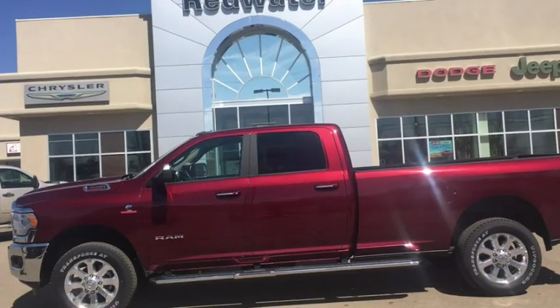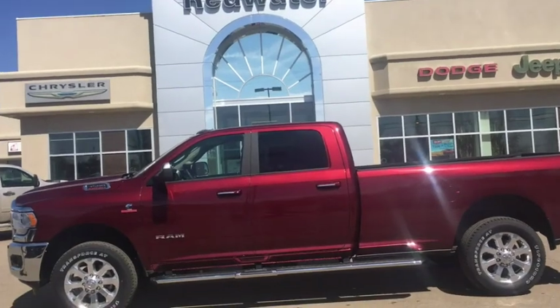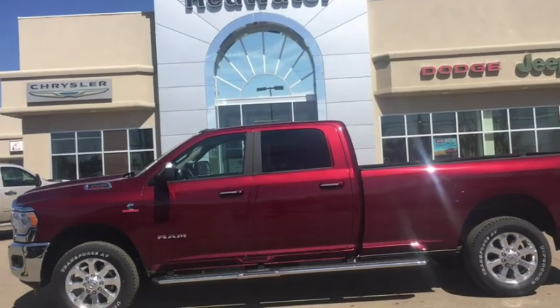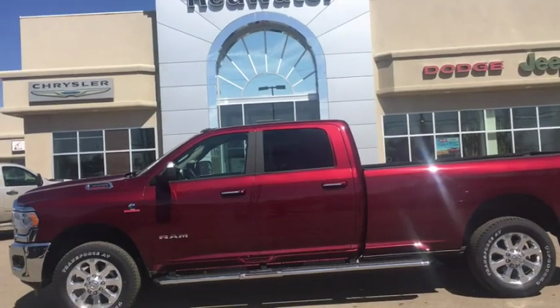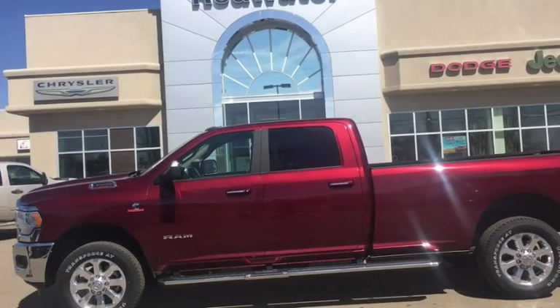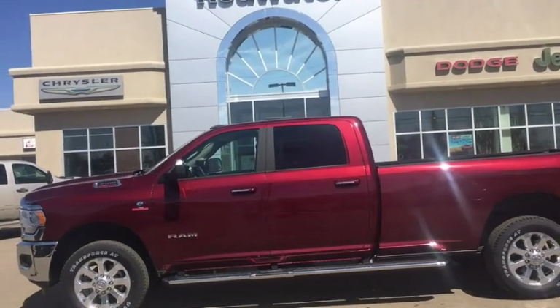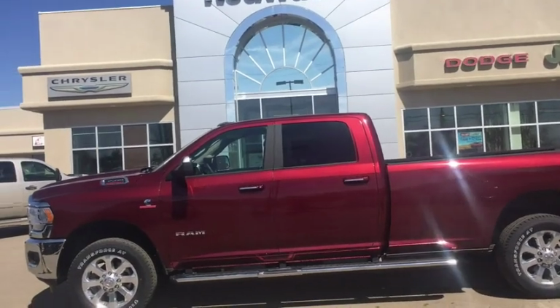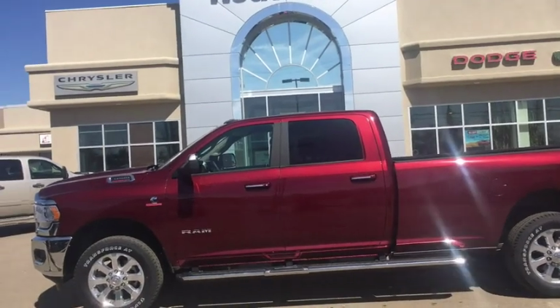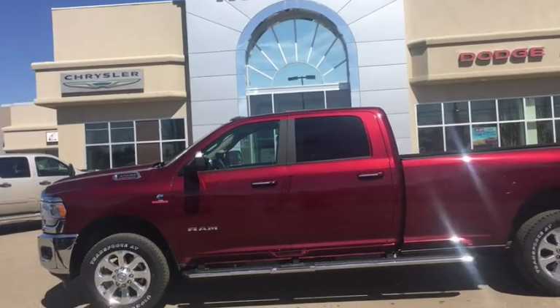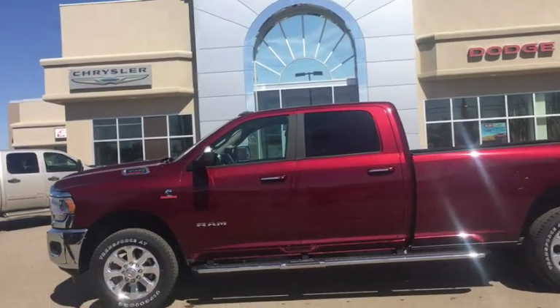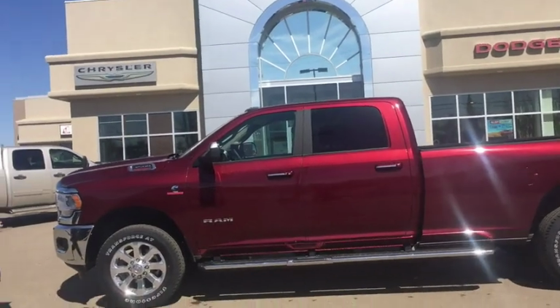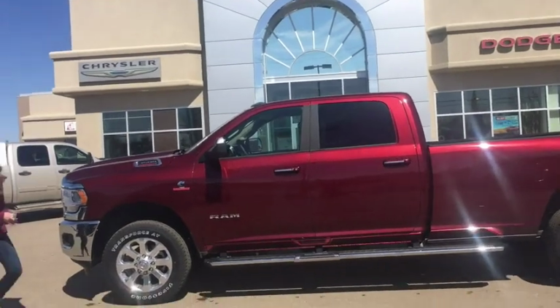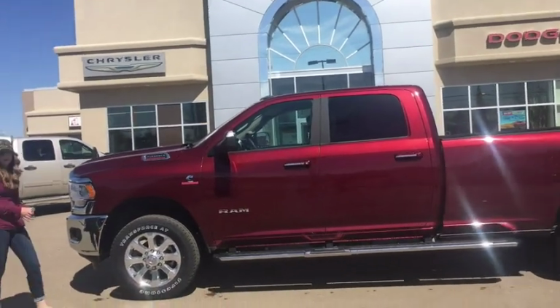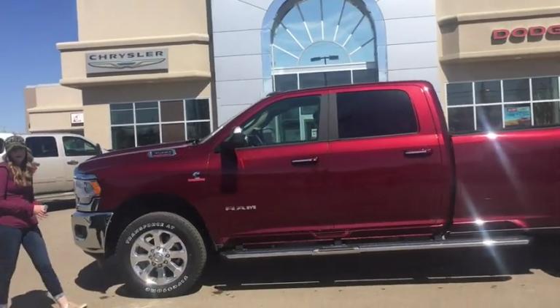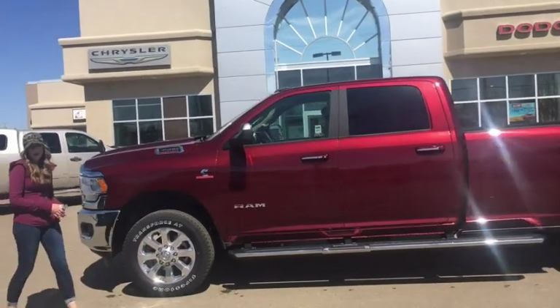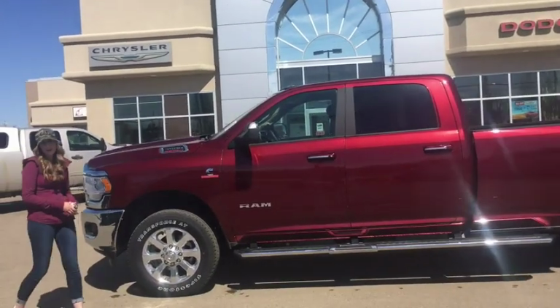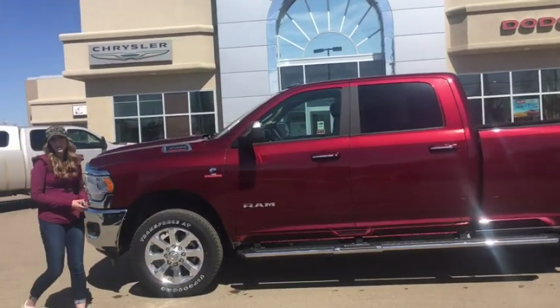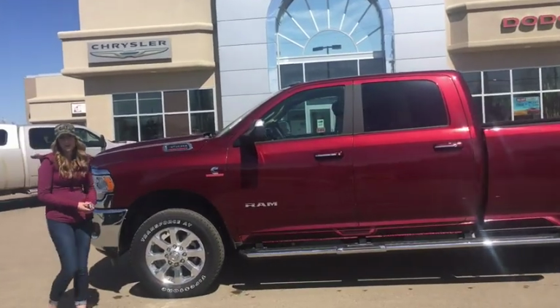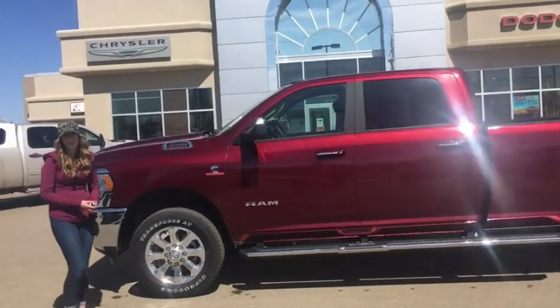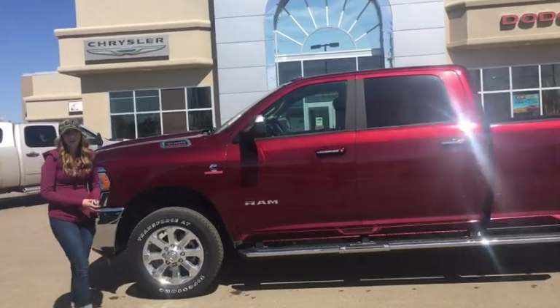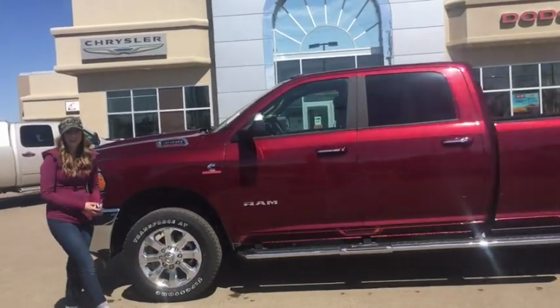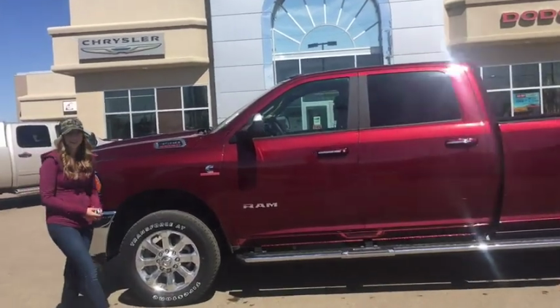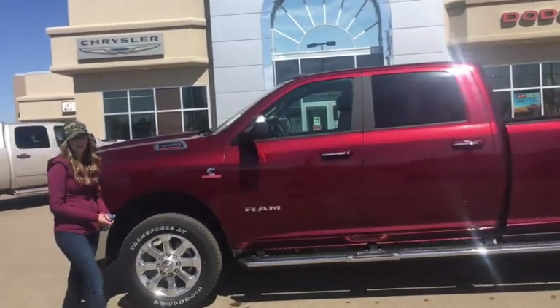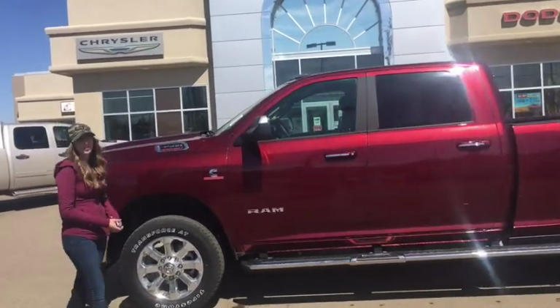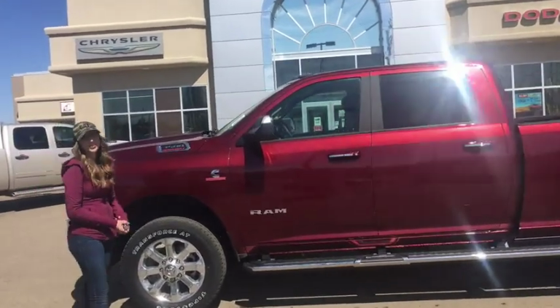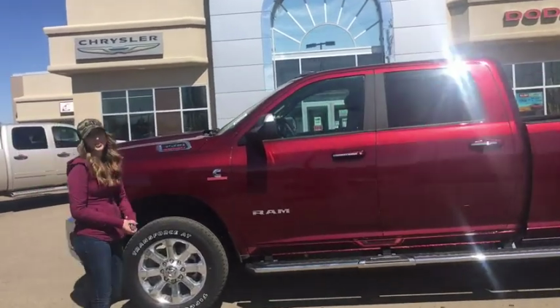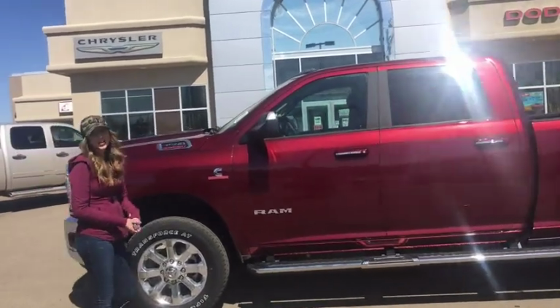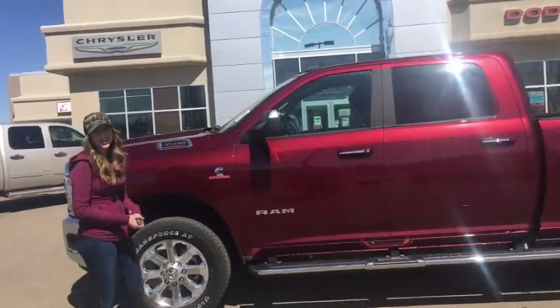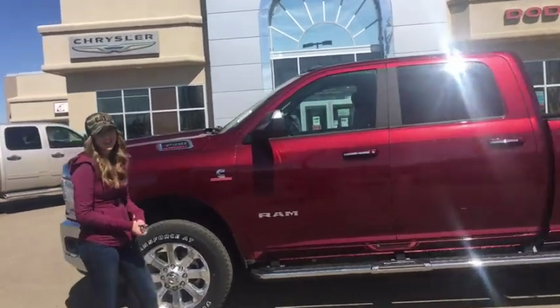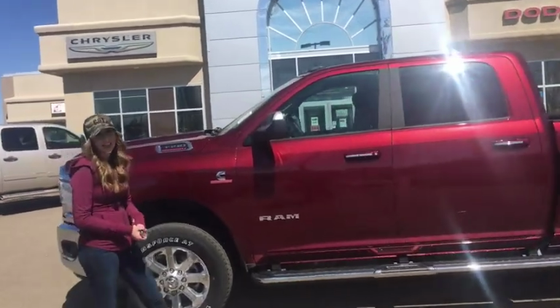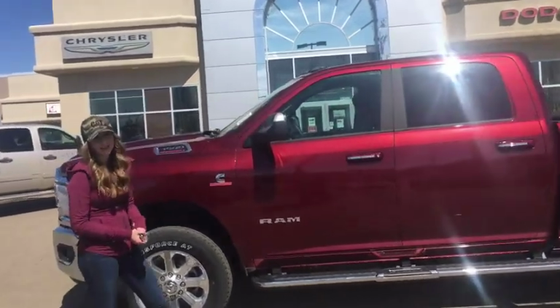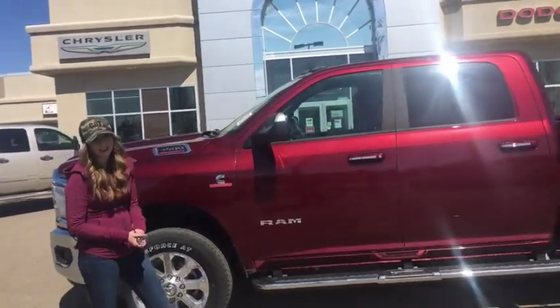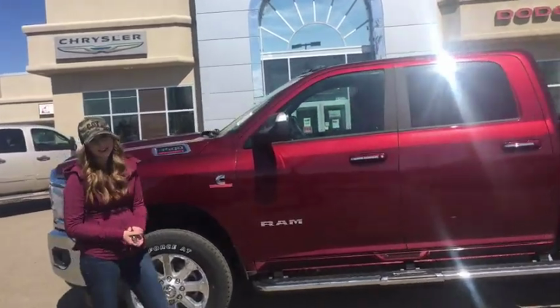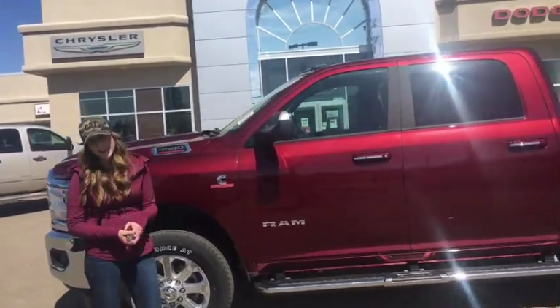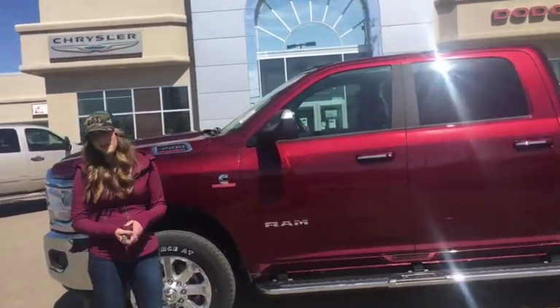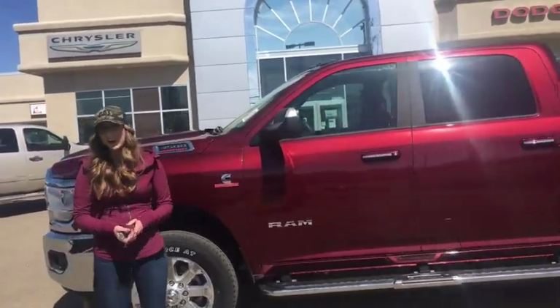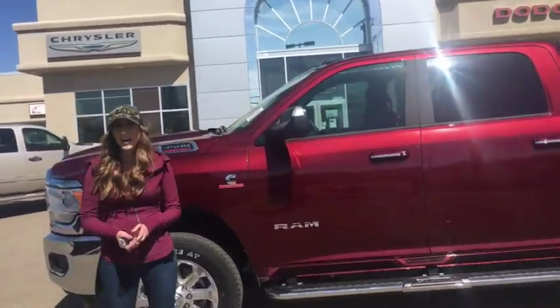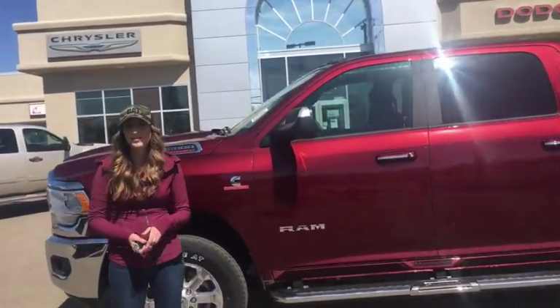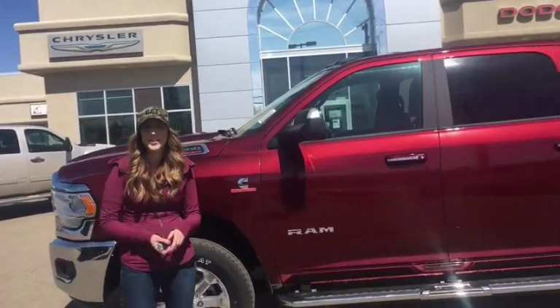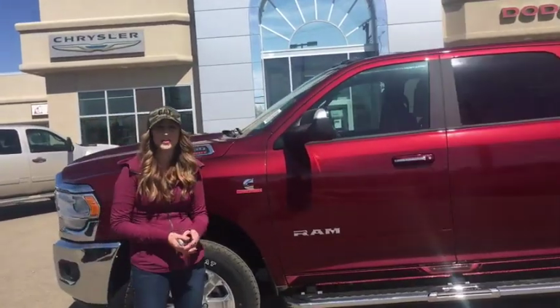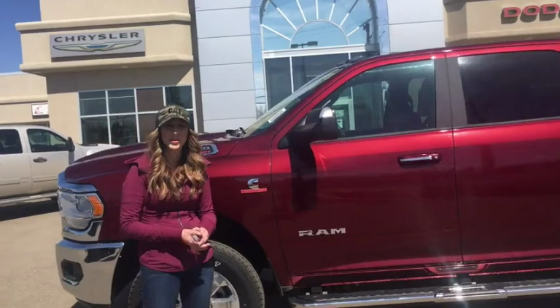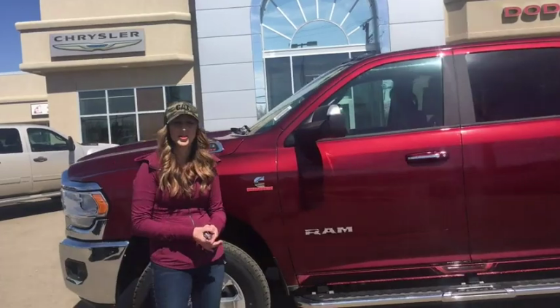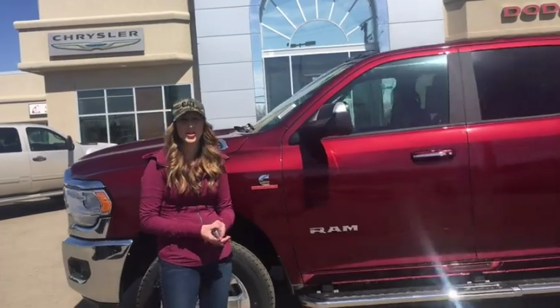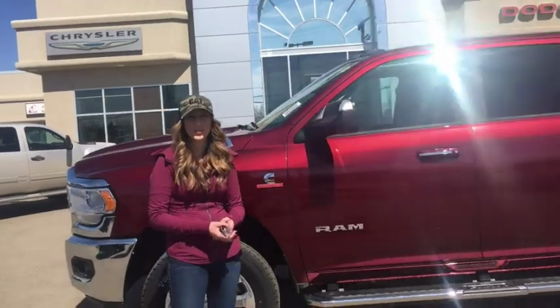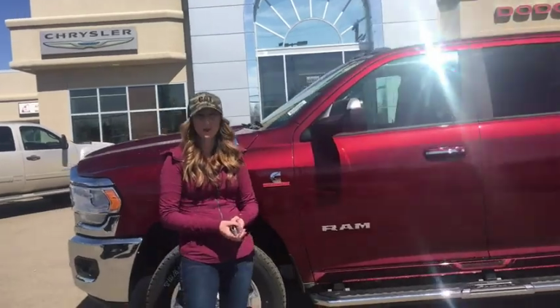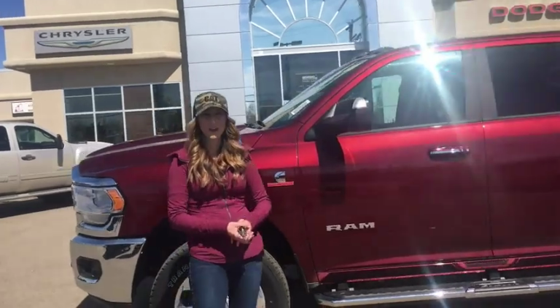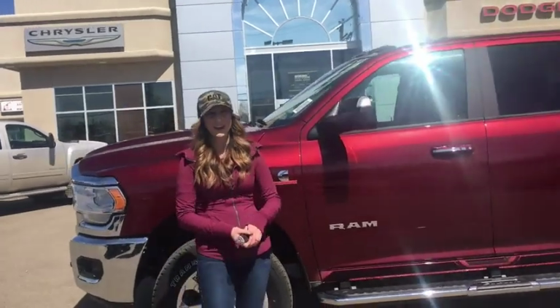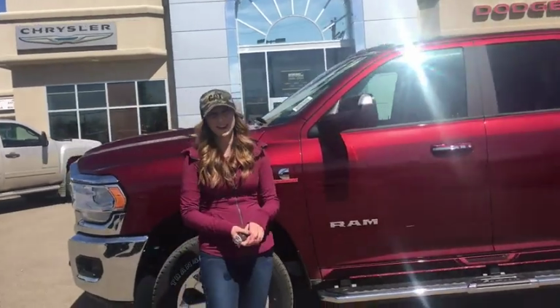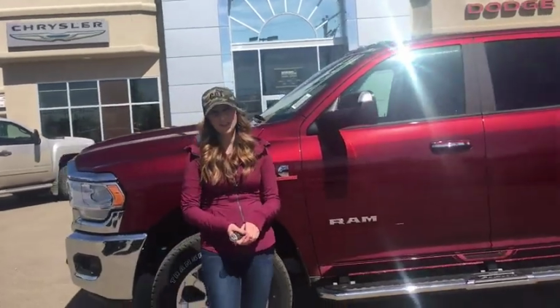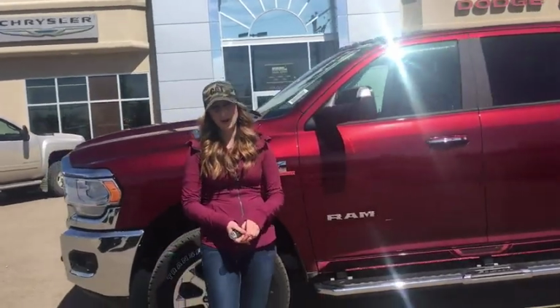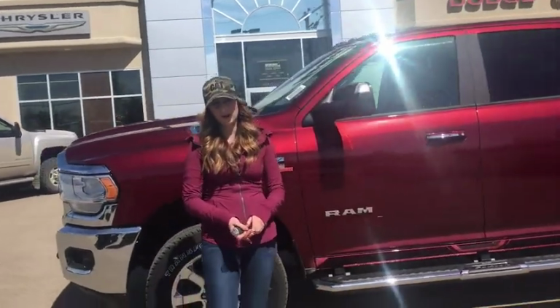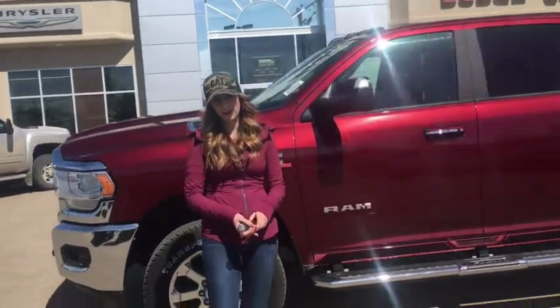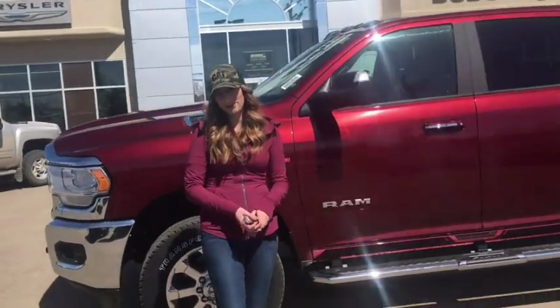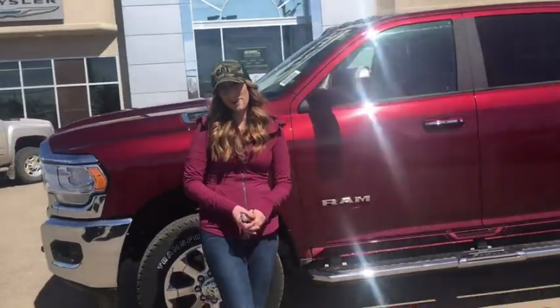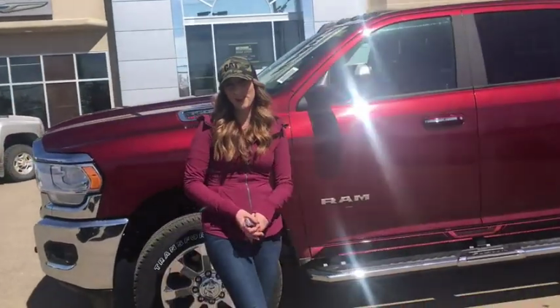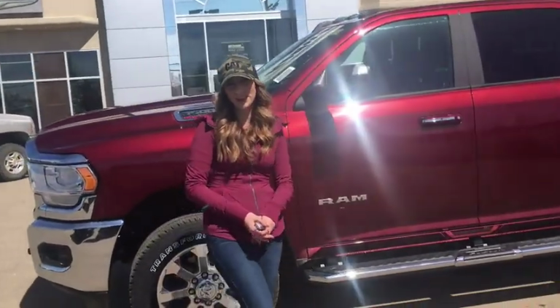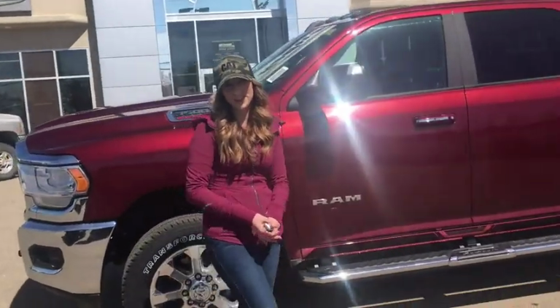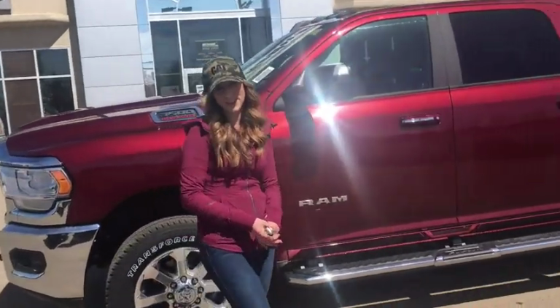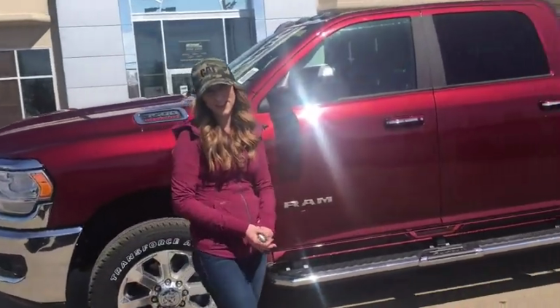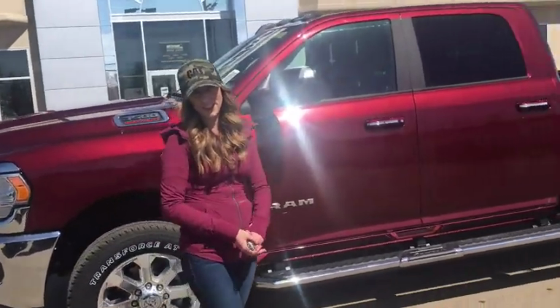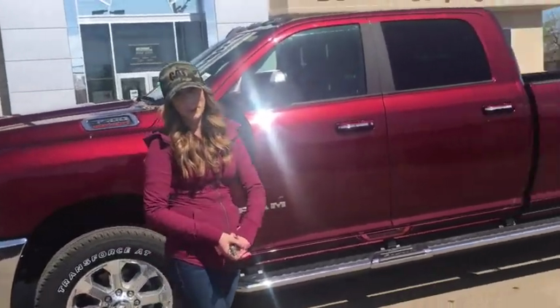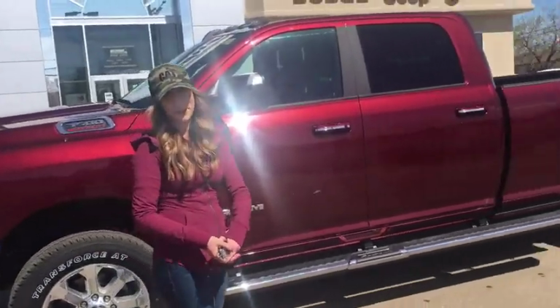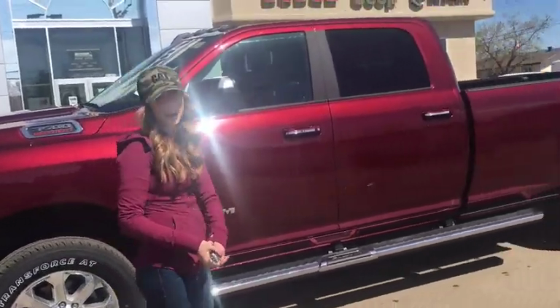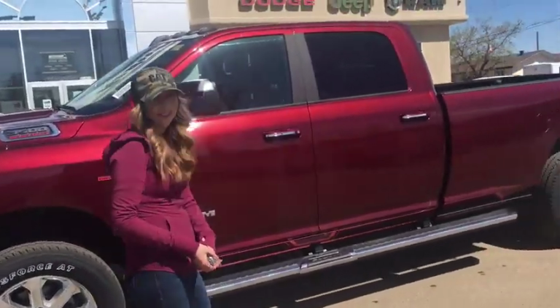Hey guys, it's Jill down at Redwater Dodge, home of the $10 oil change and Rig Ready Rams. I'm here to show you this 2019 Ram 3500, so let's take a peek around.